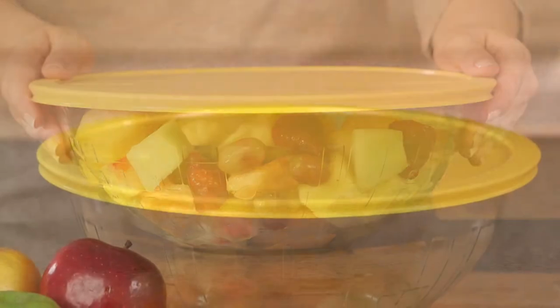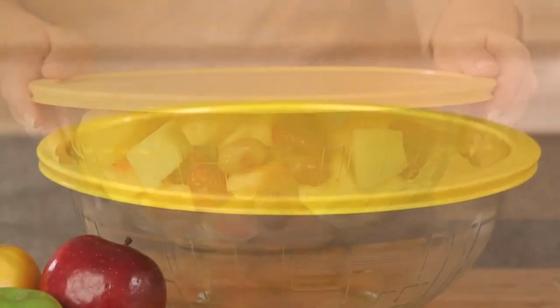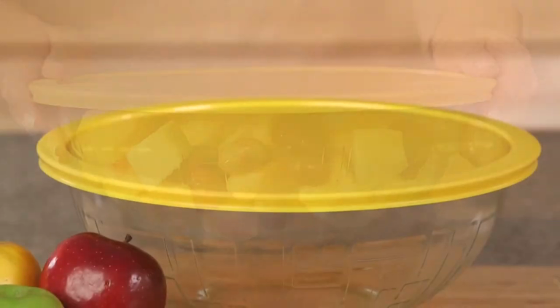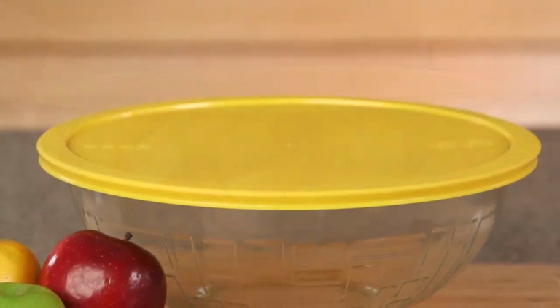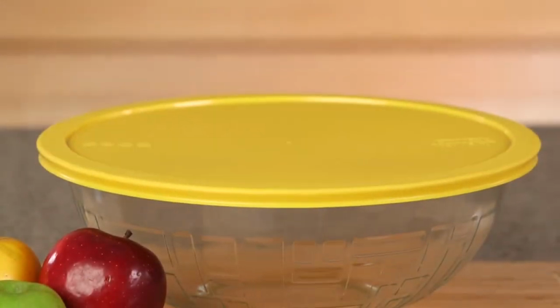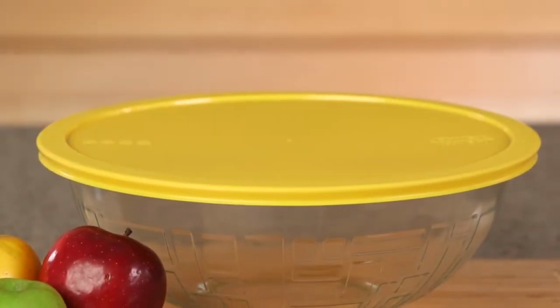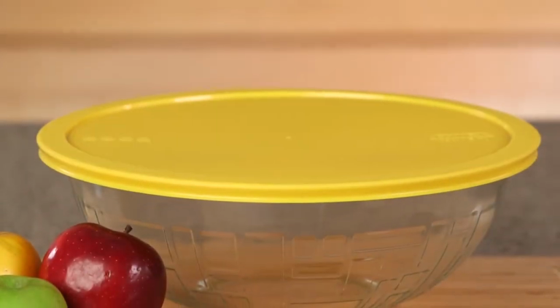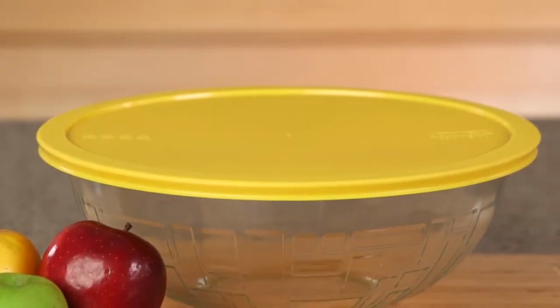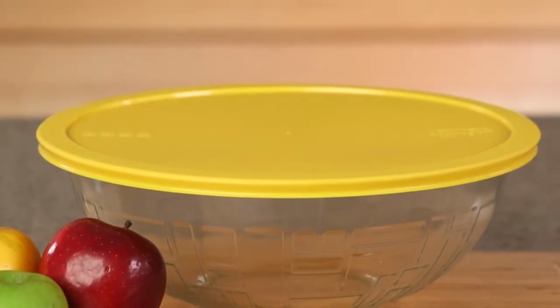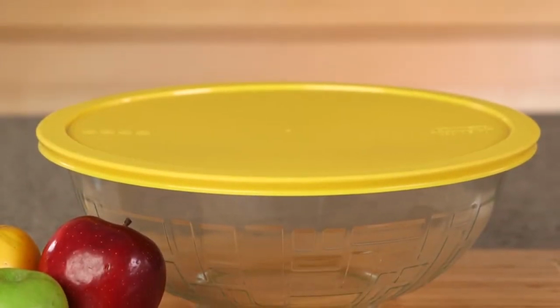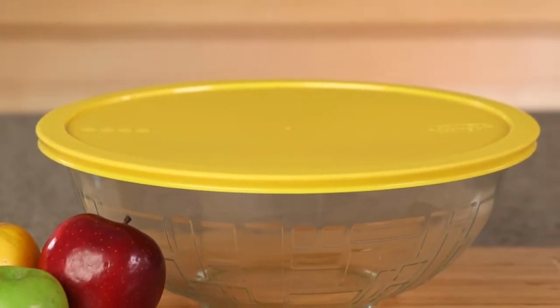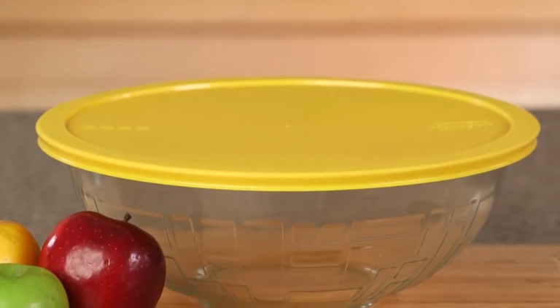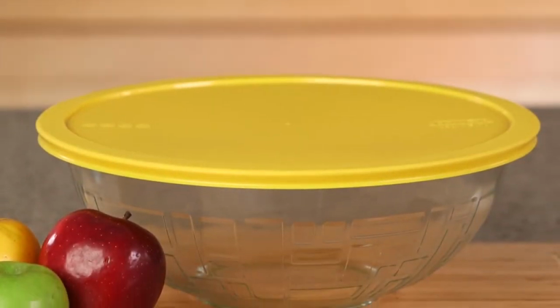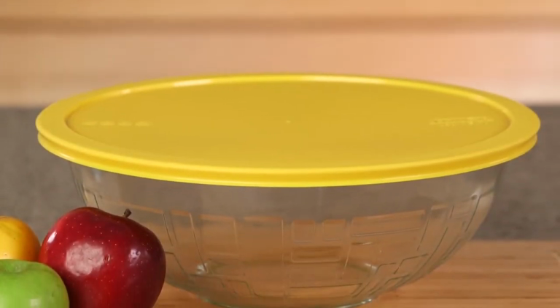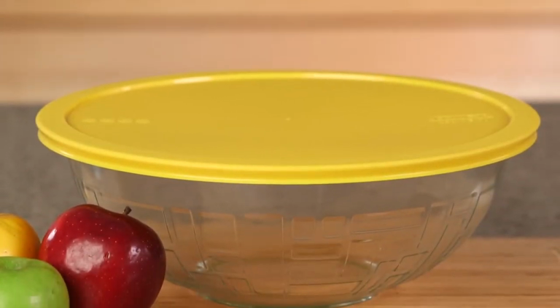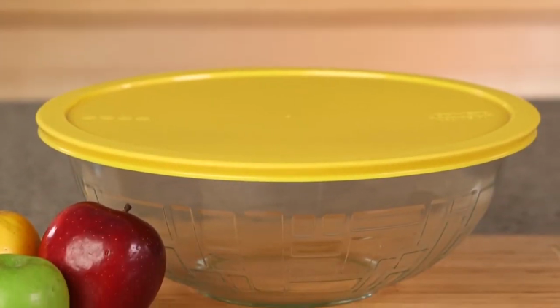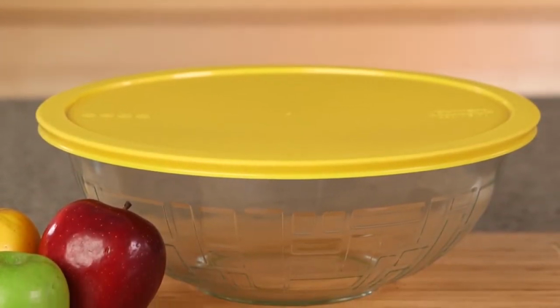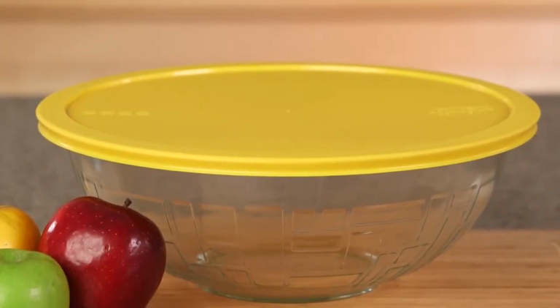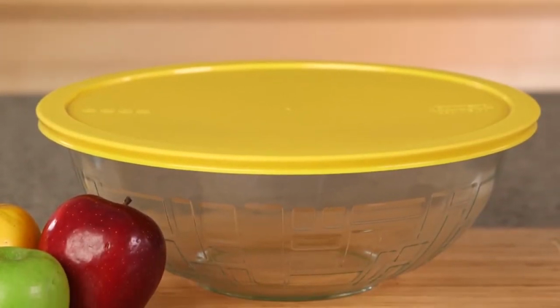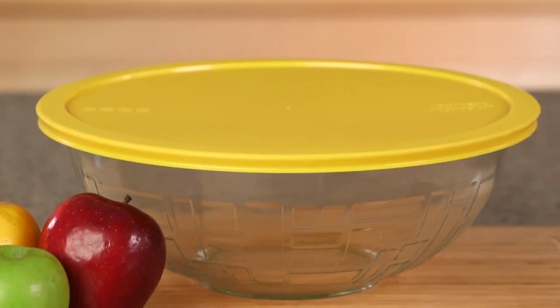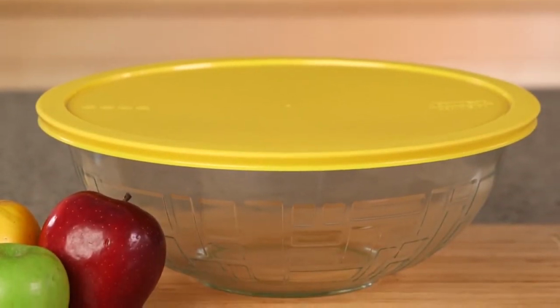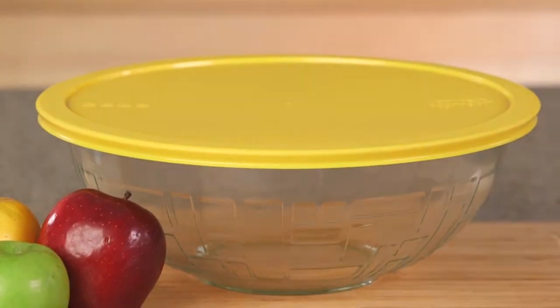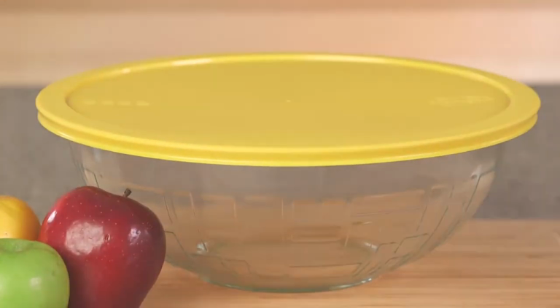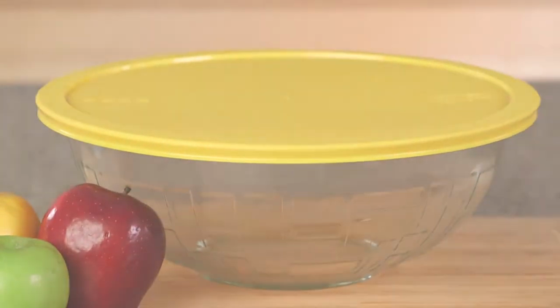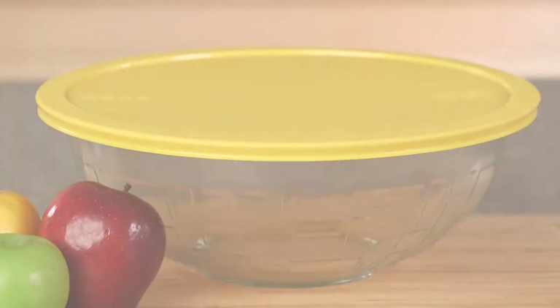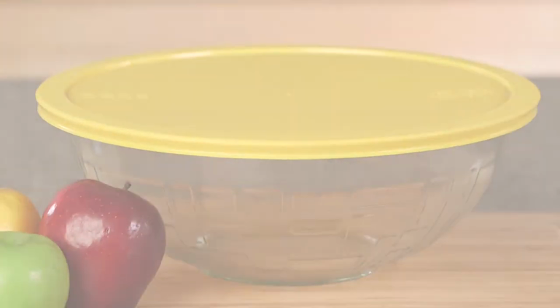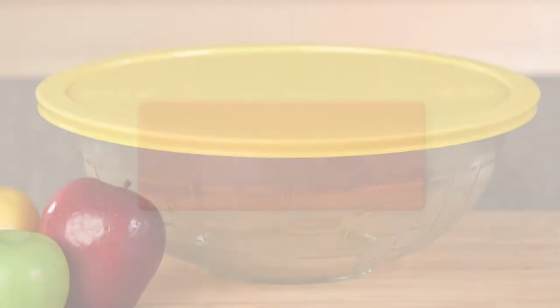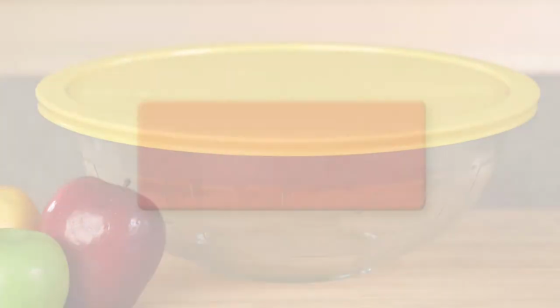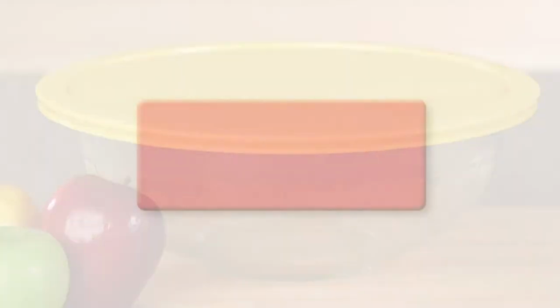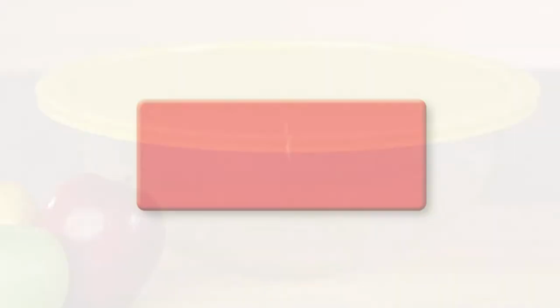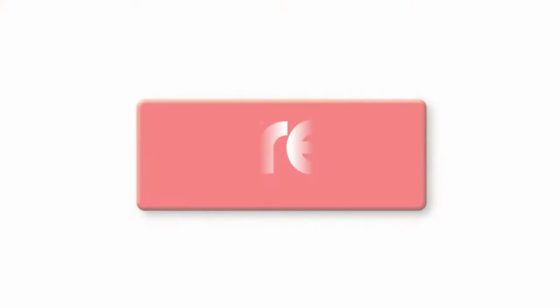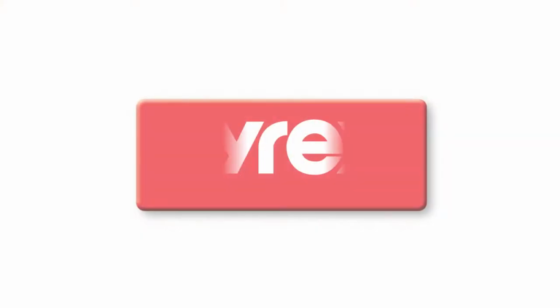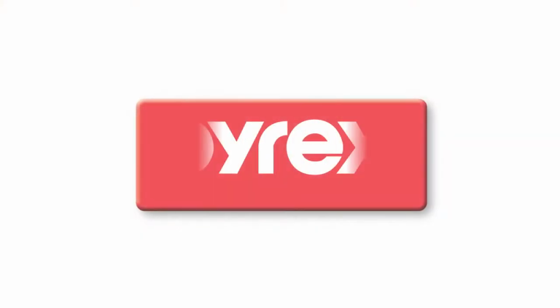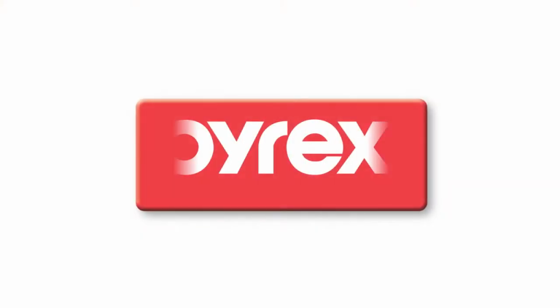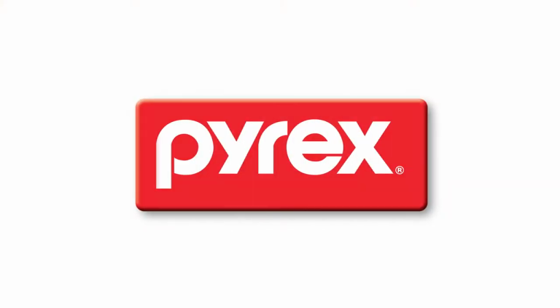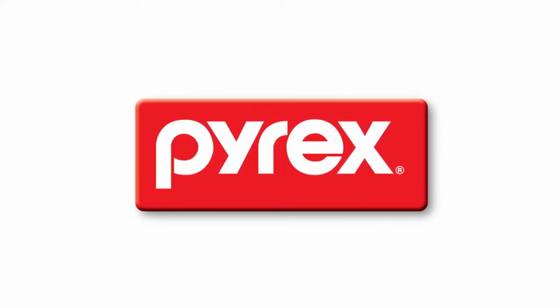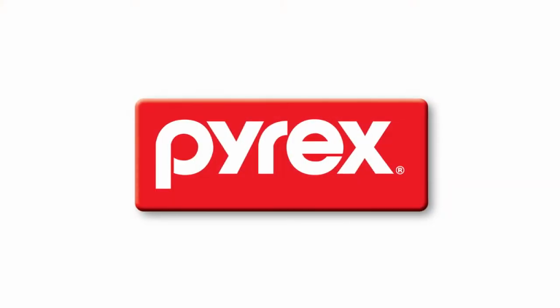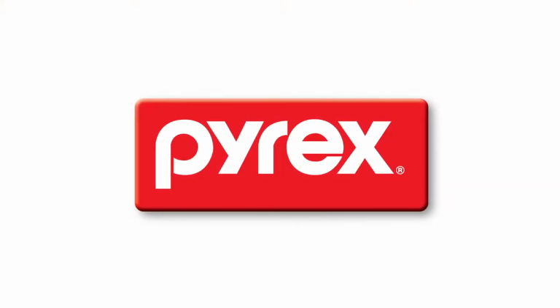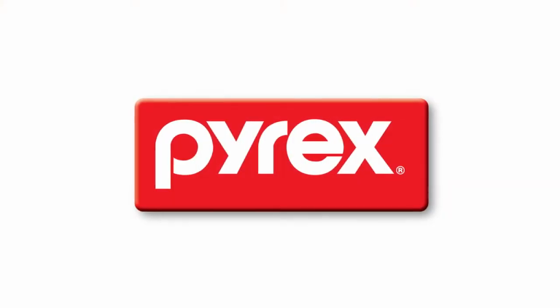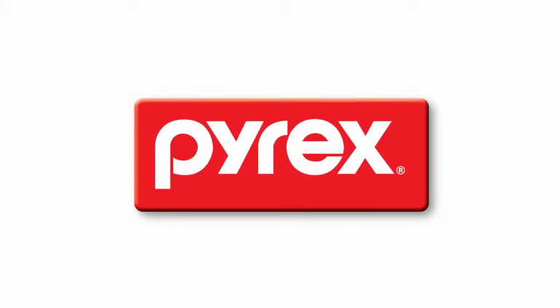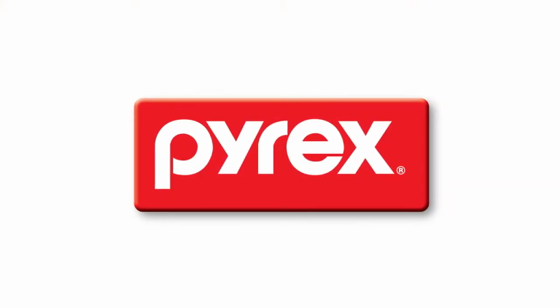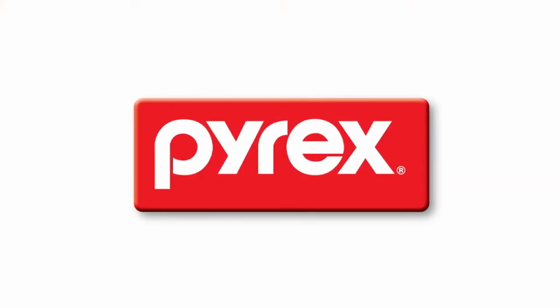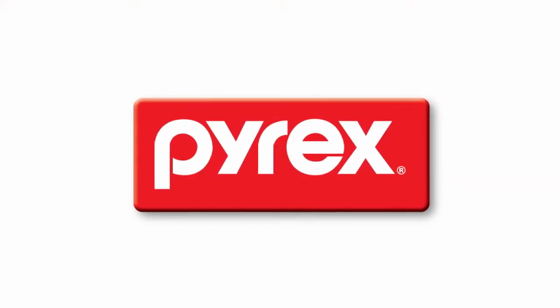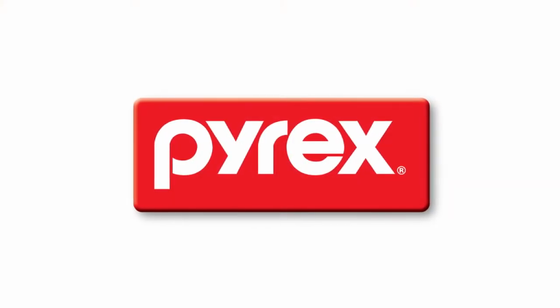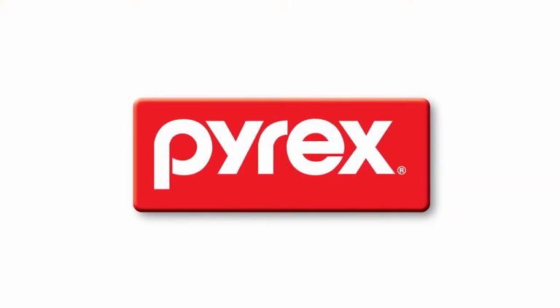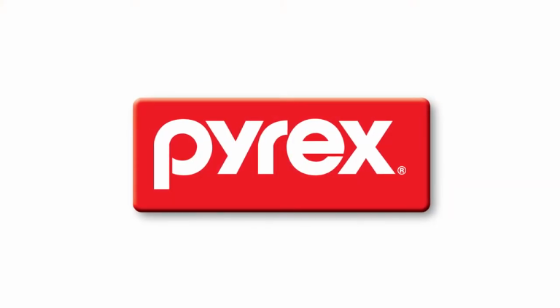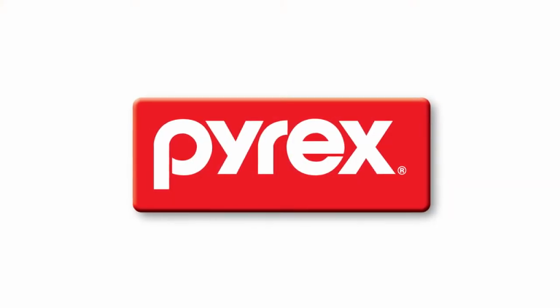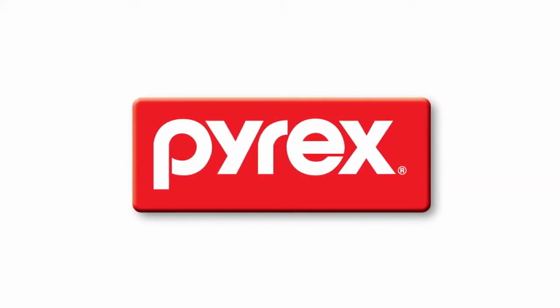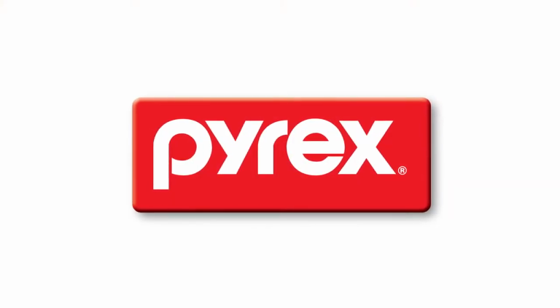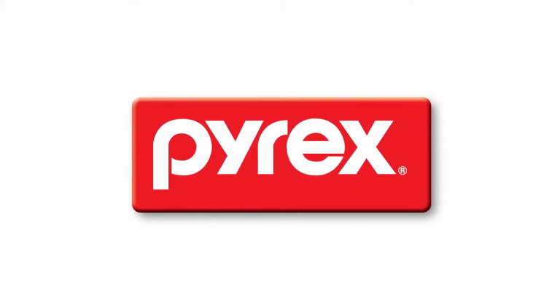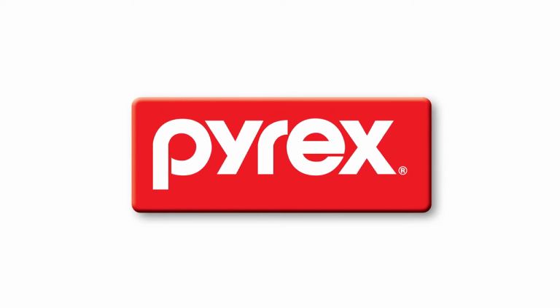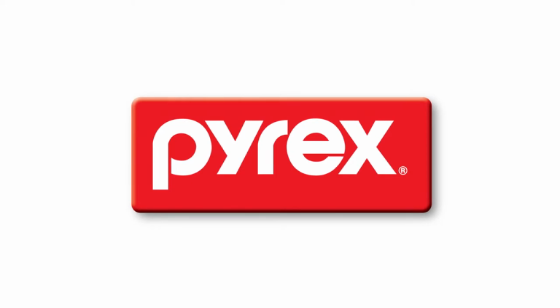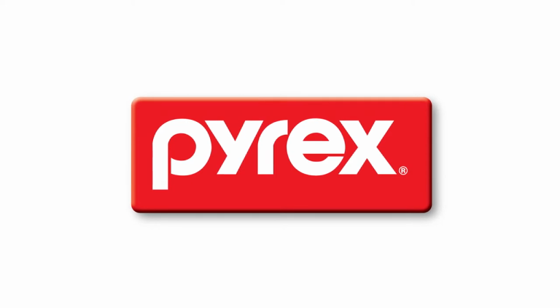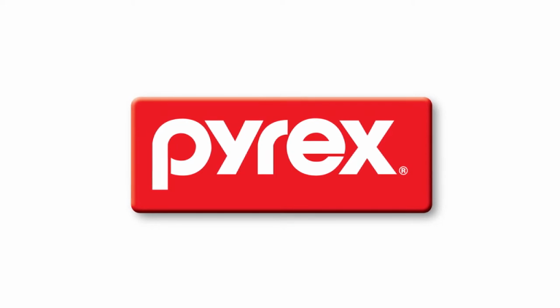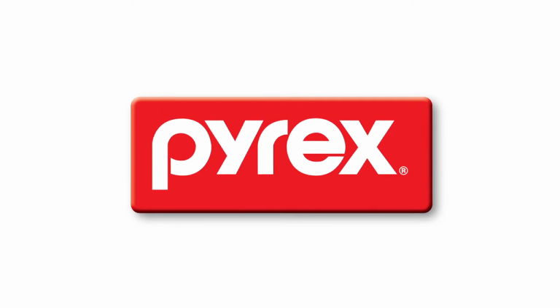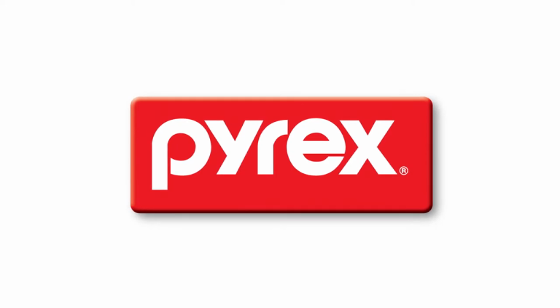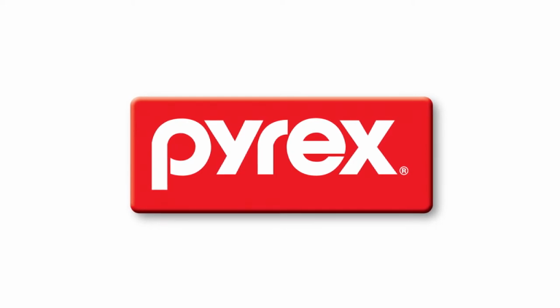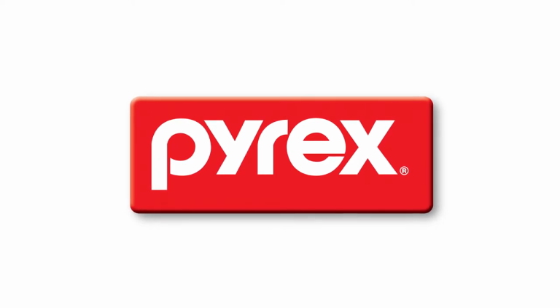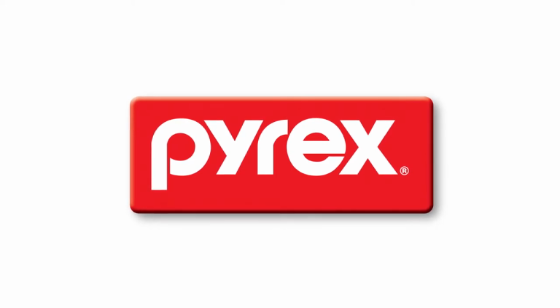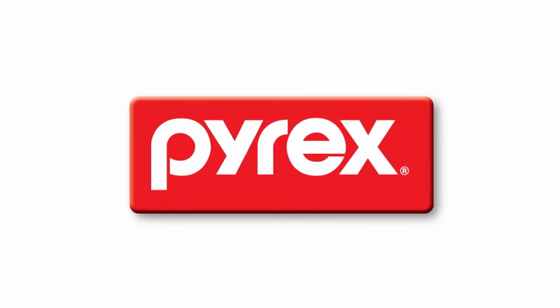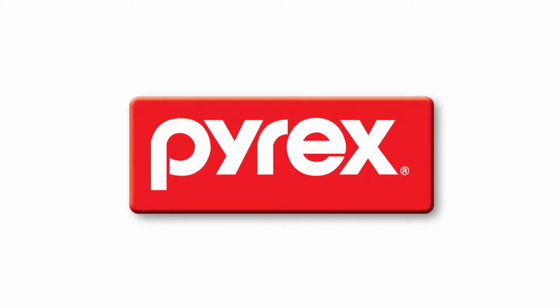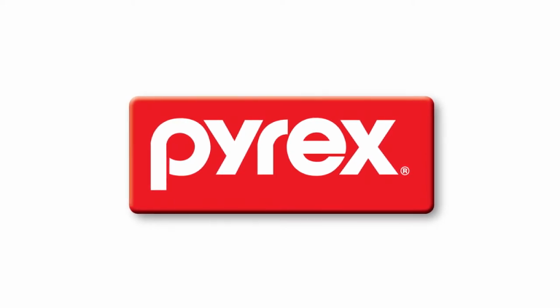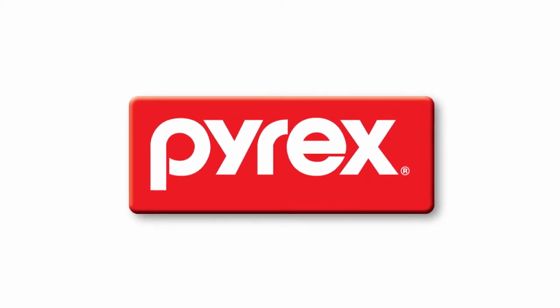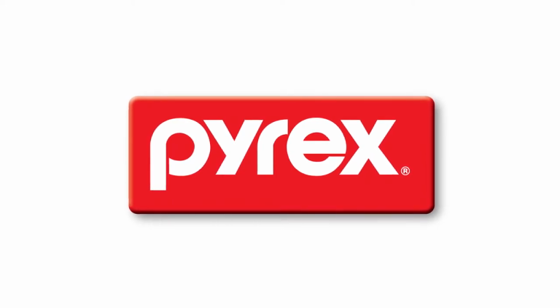They're as versatile as they are beautiful. And as always, Pyrex glassware is made in the USA.